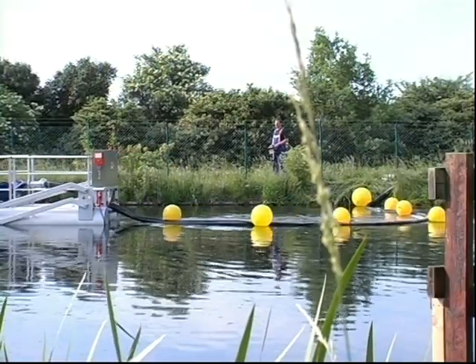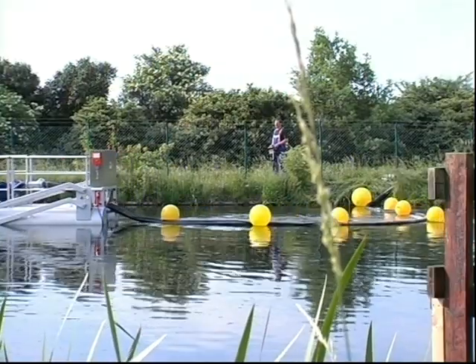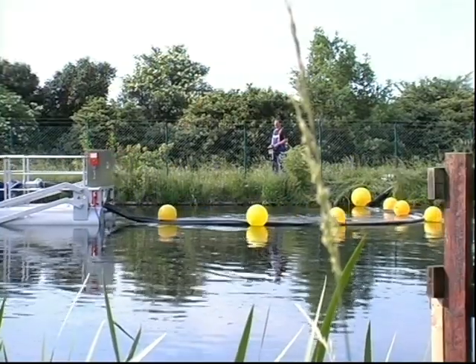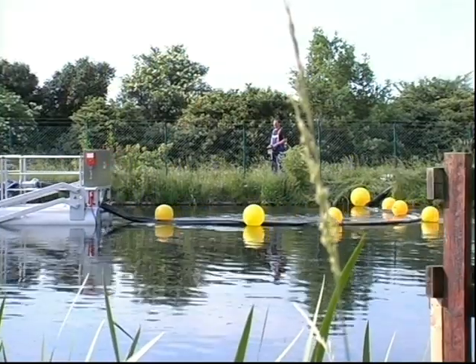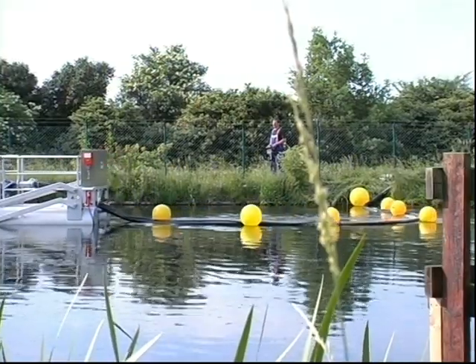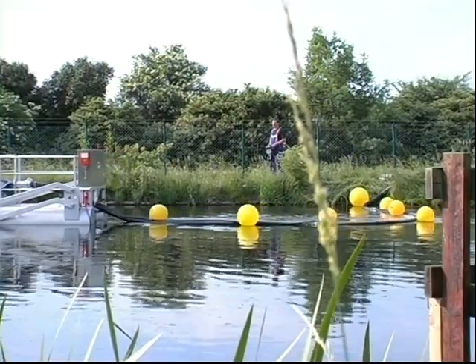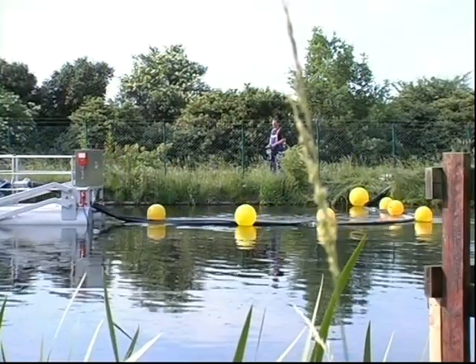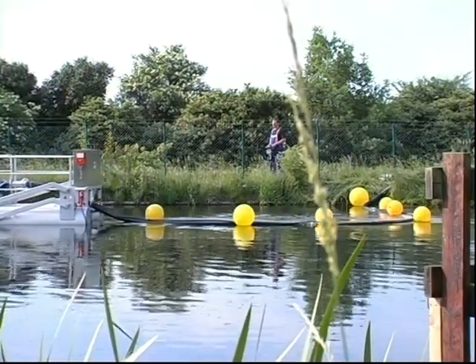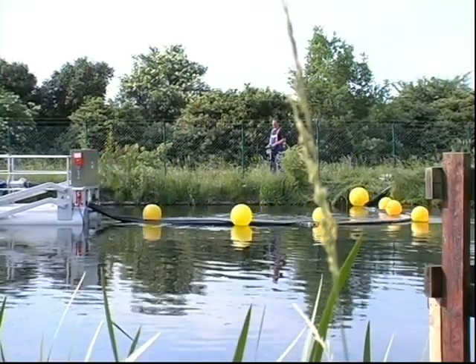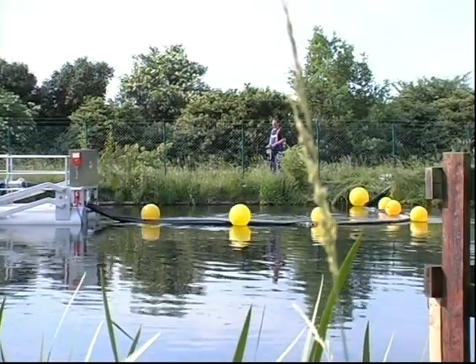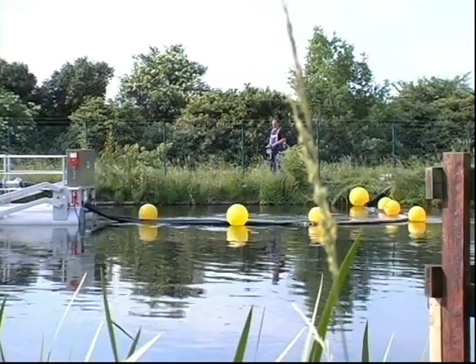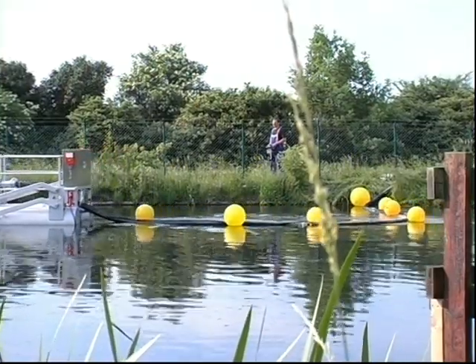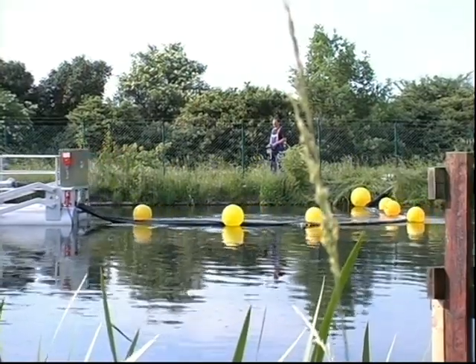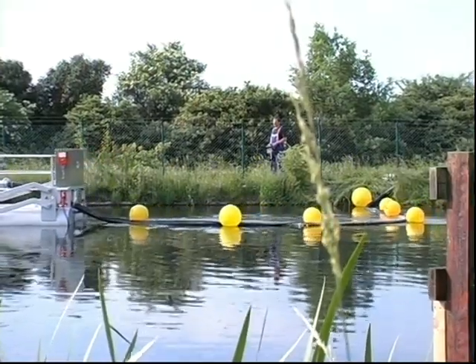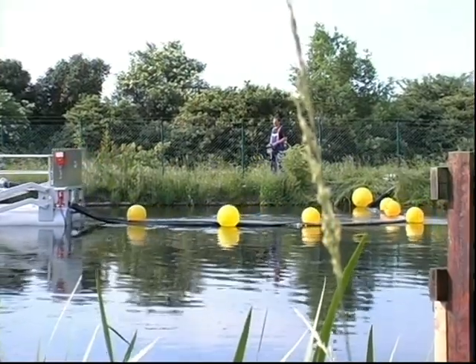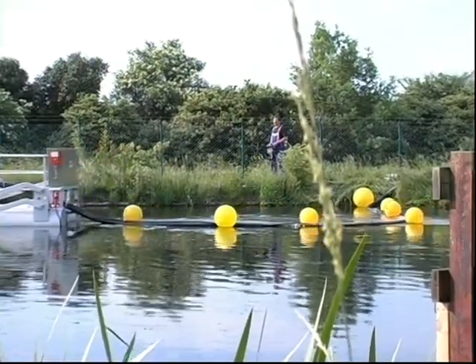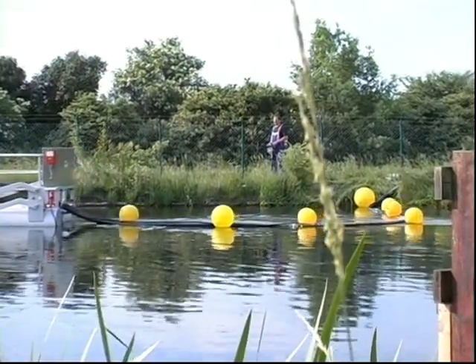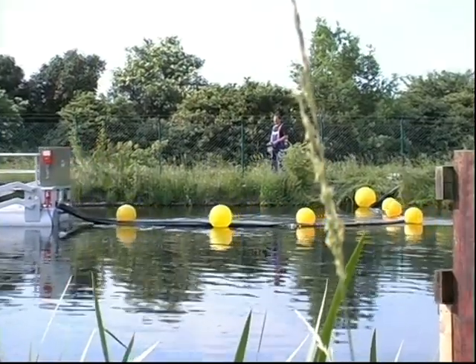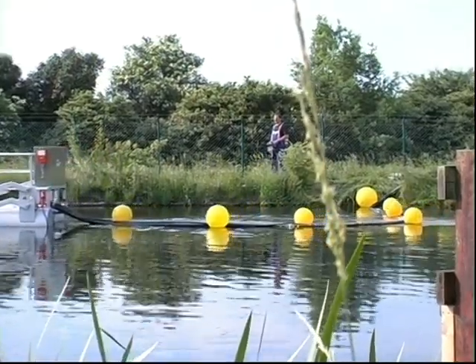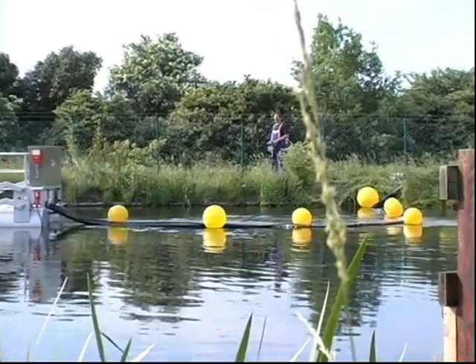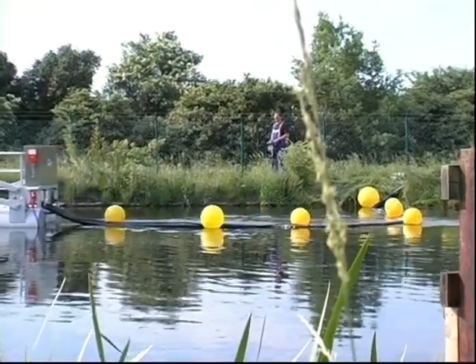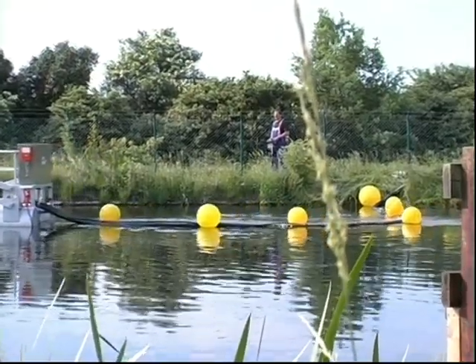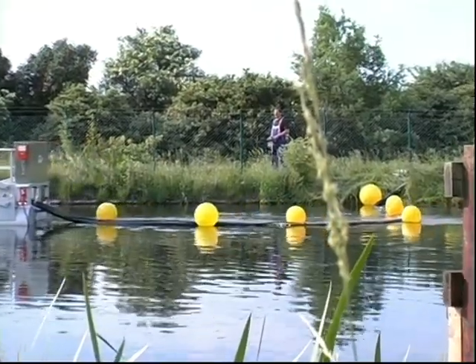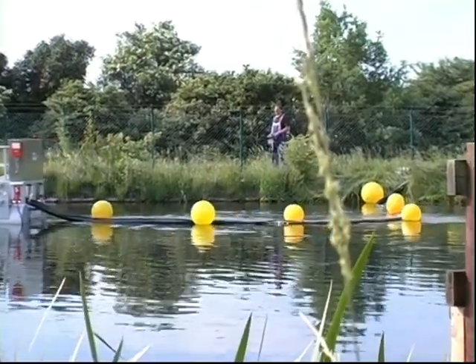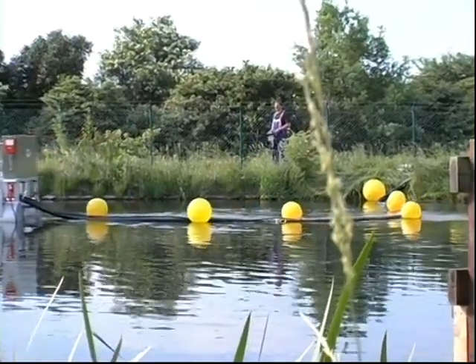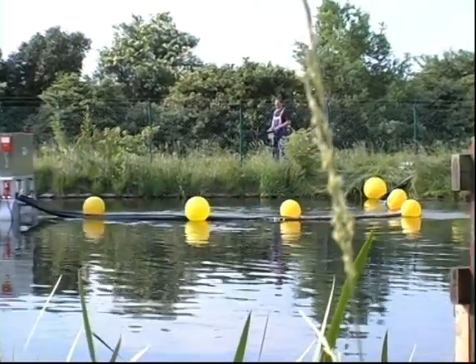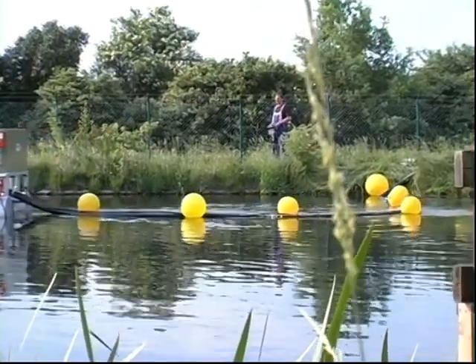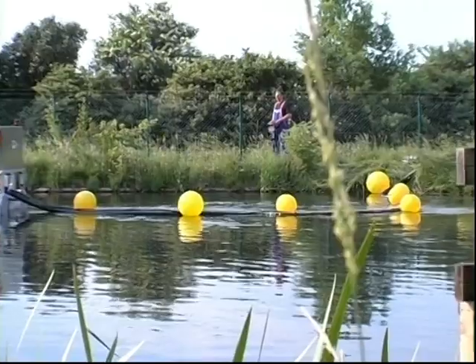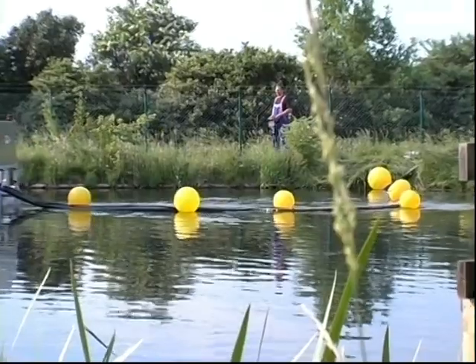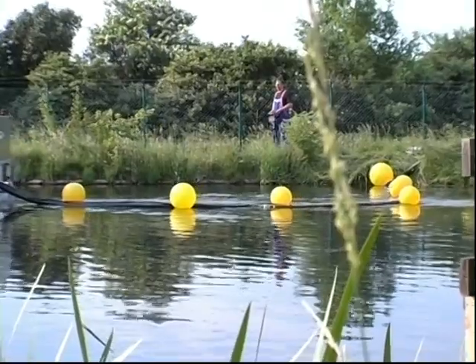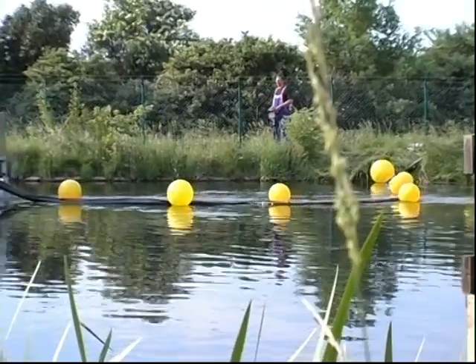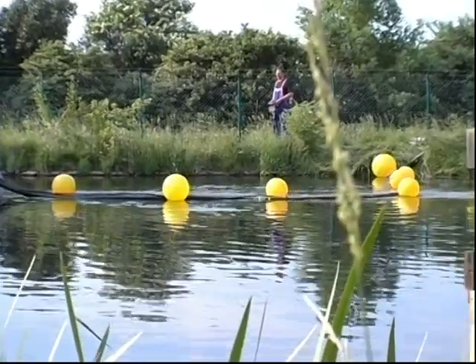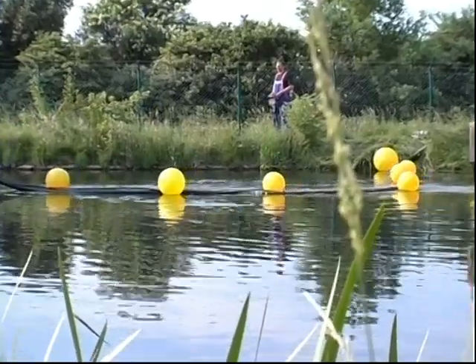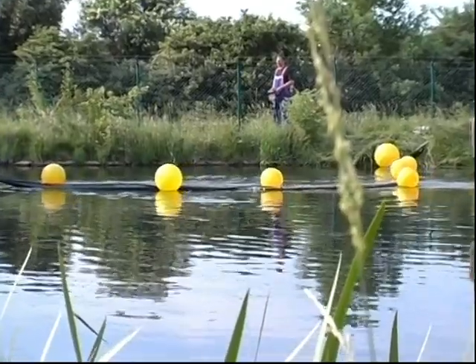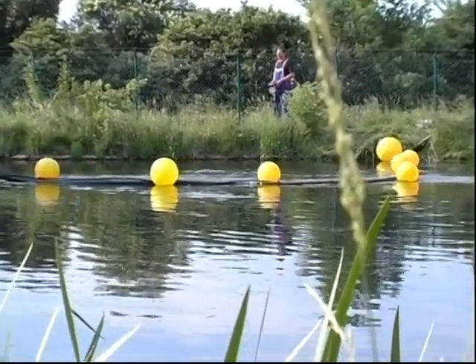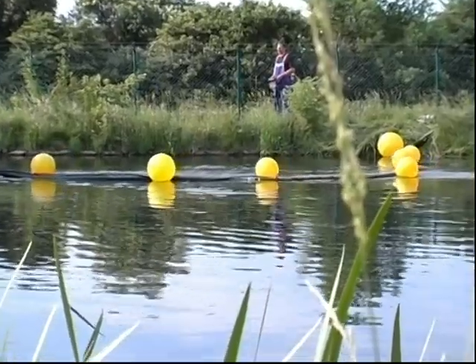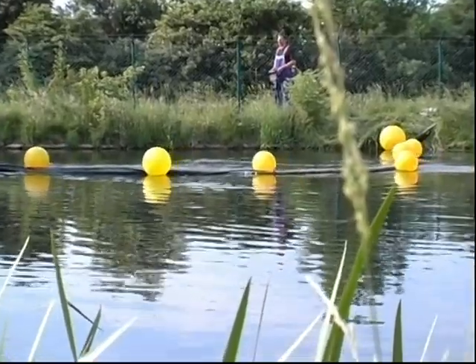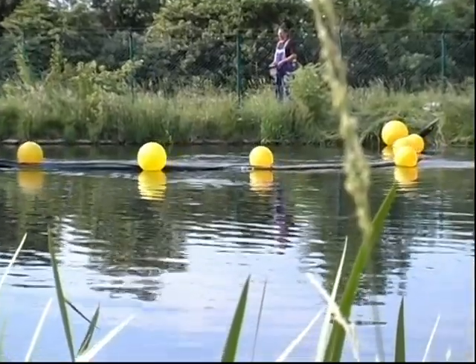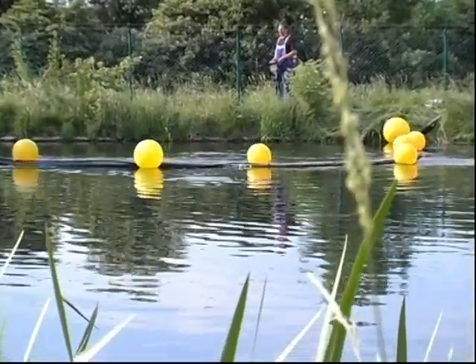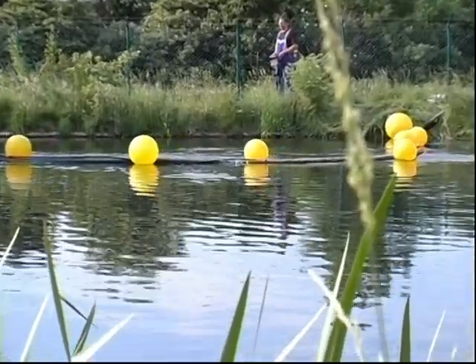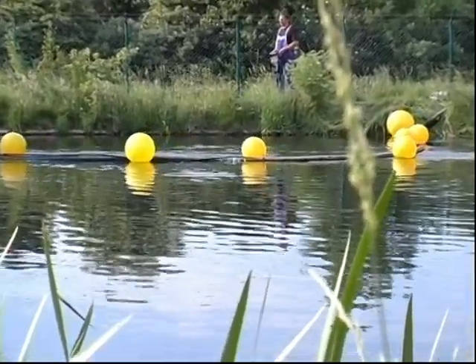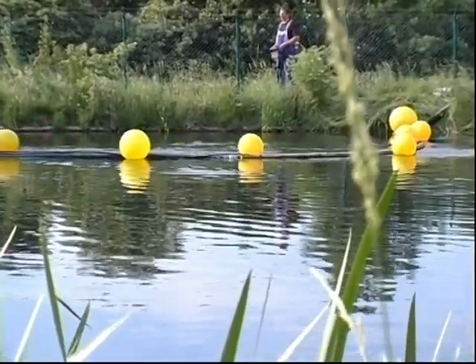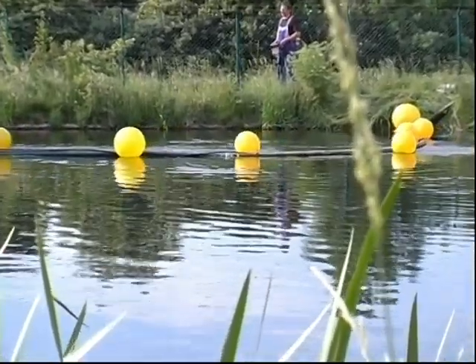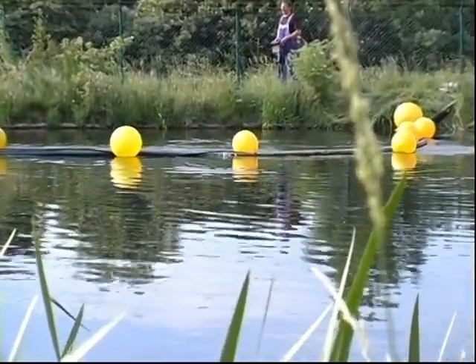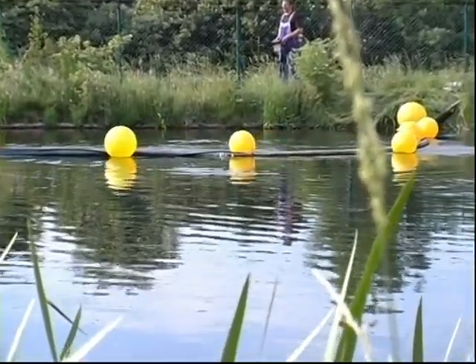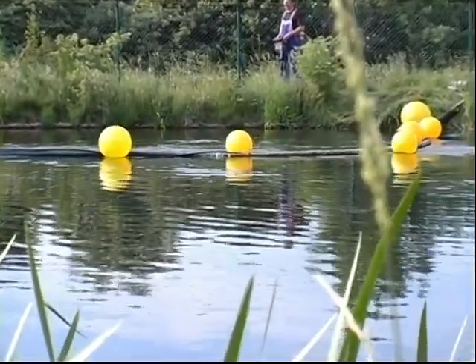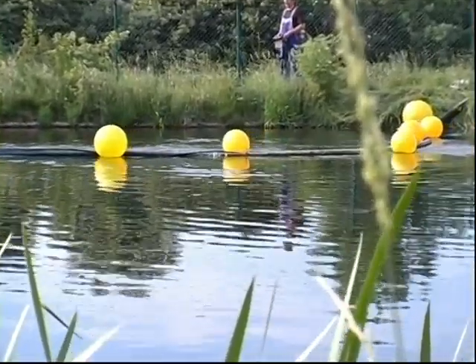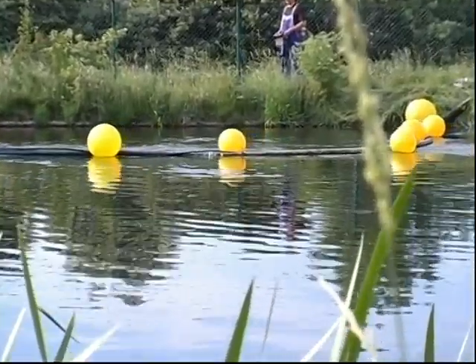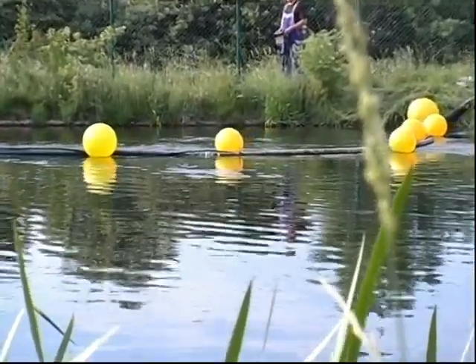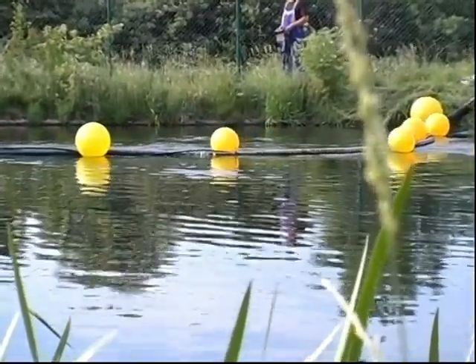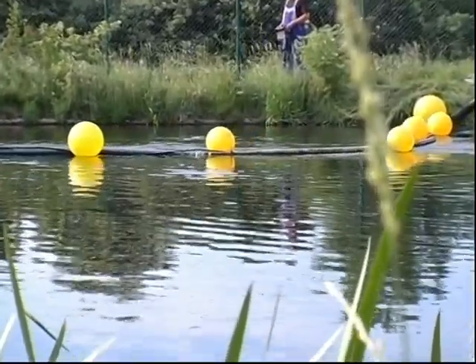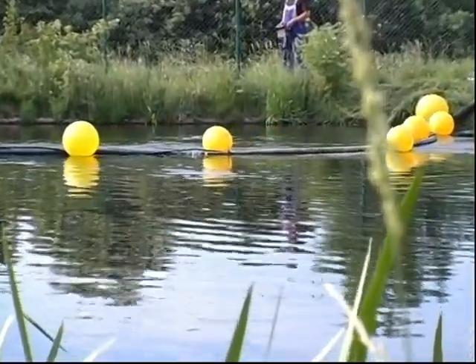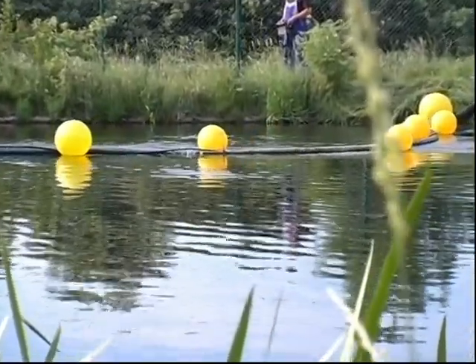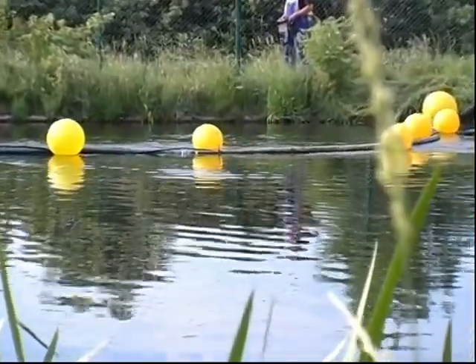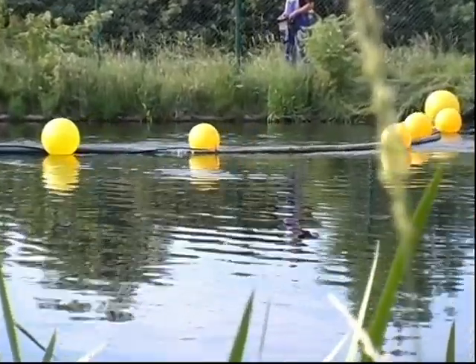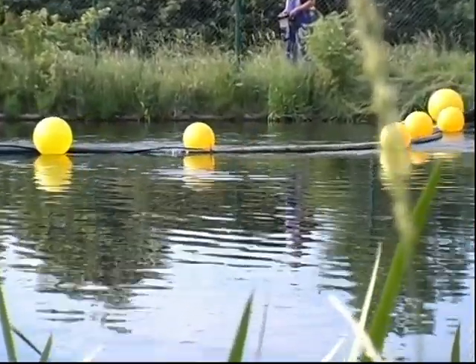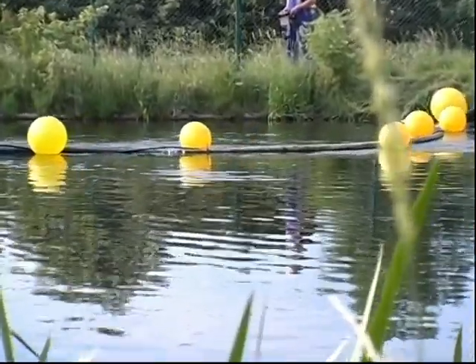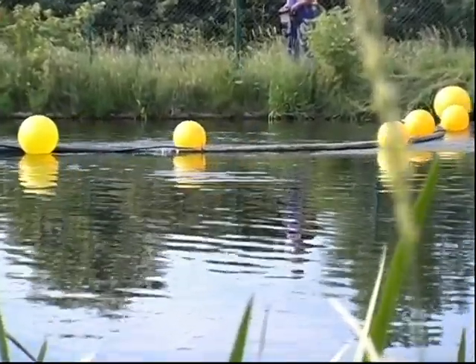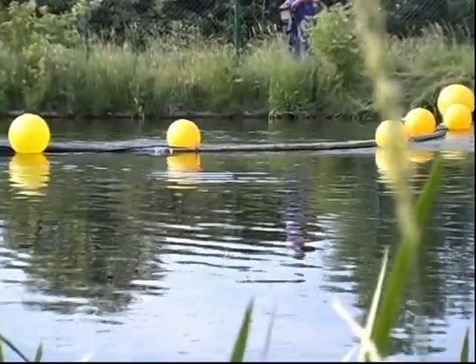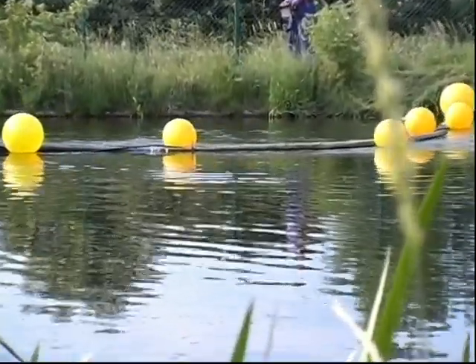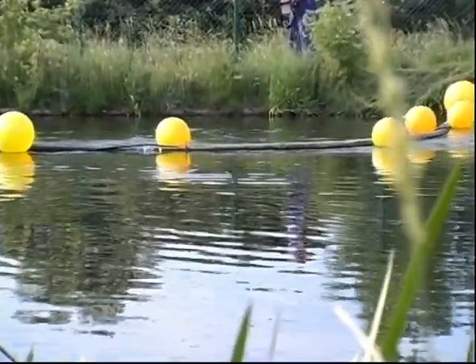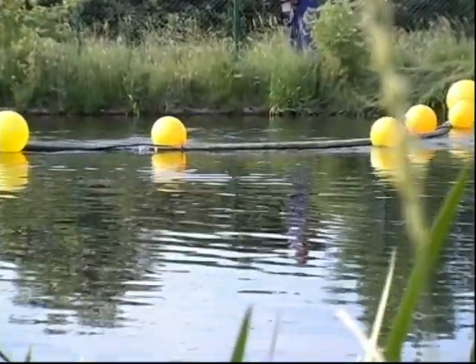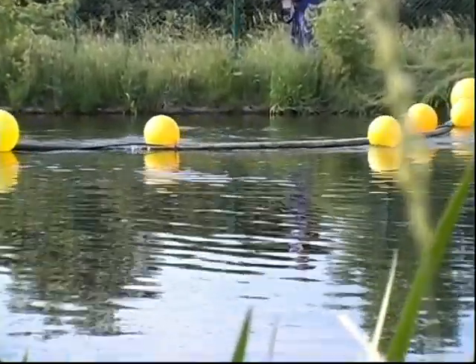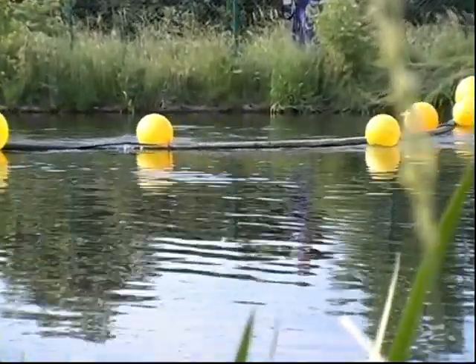The floating pontoon draws the hose and wire behind it. The air-filled yellow buoys keep both afloat.